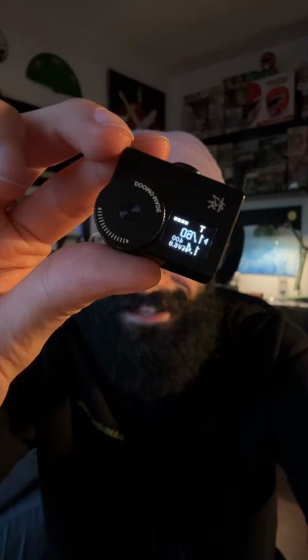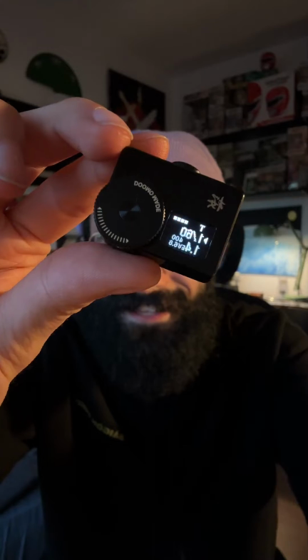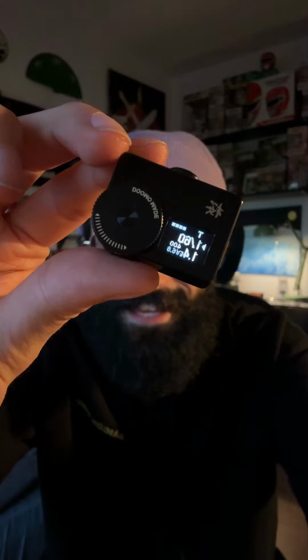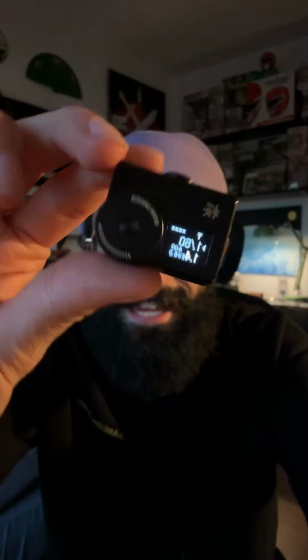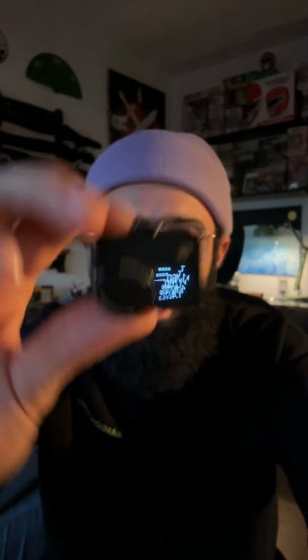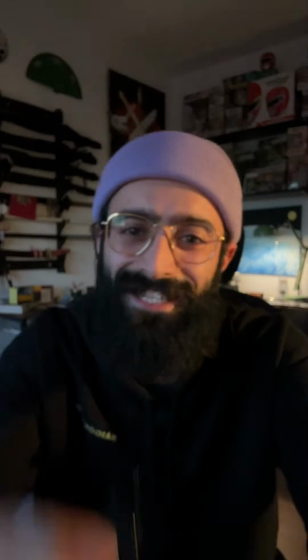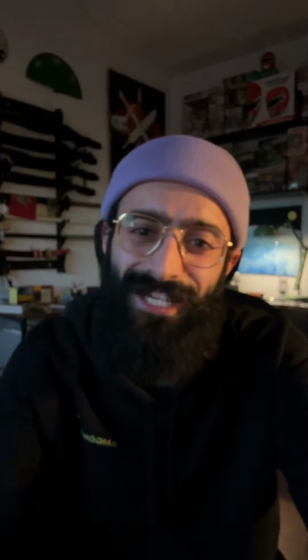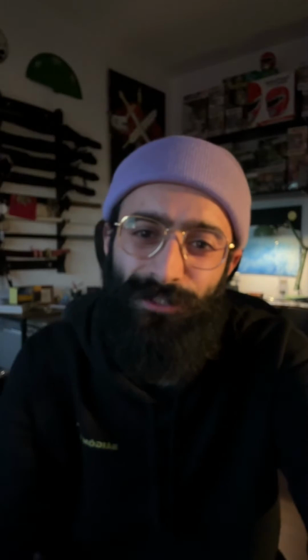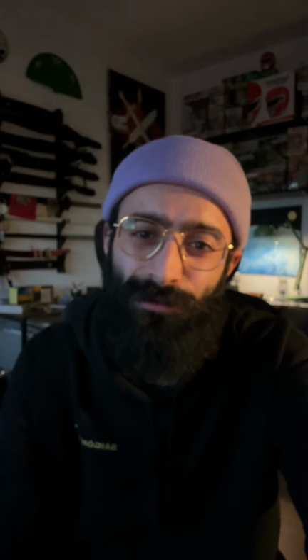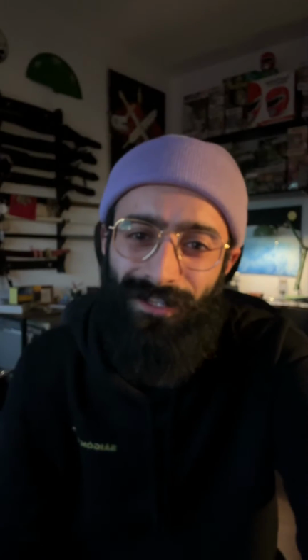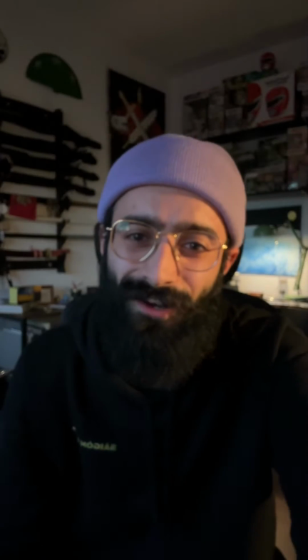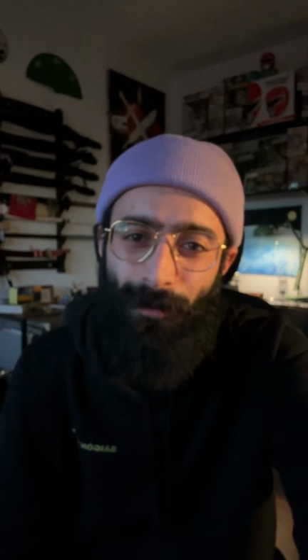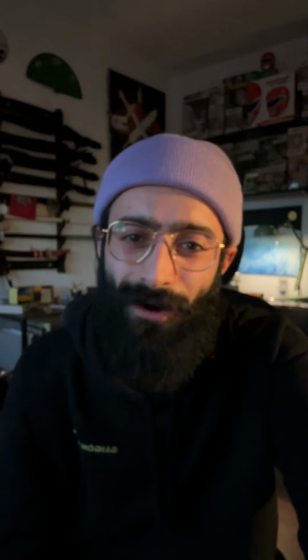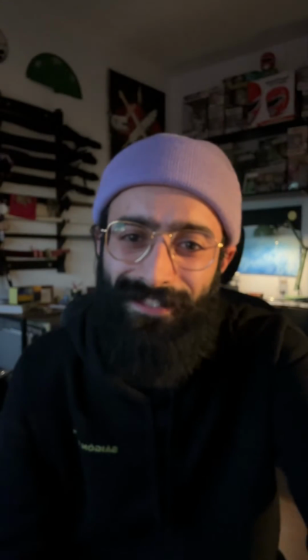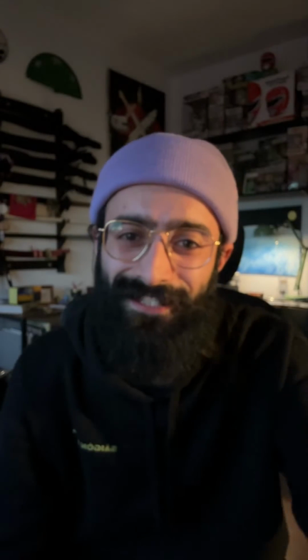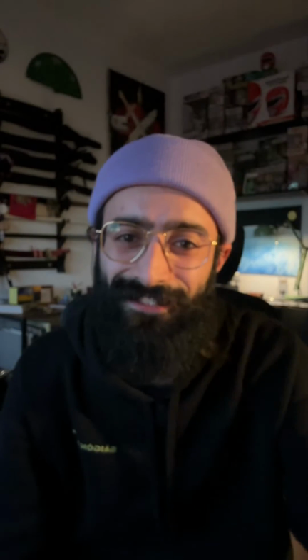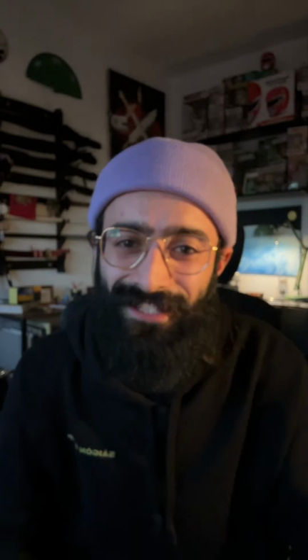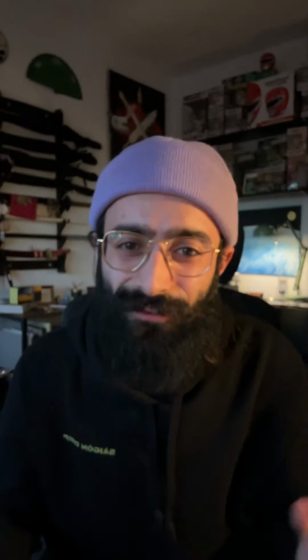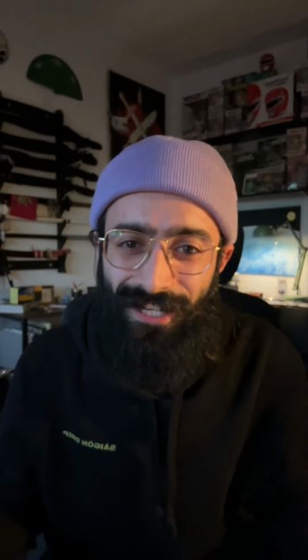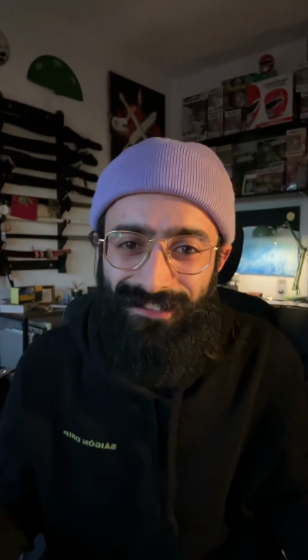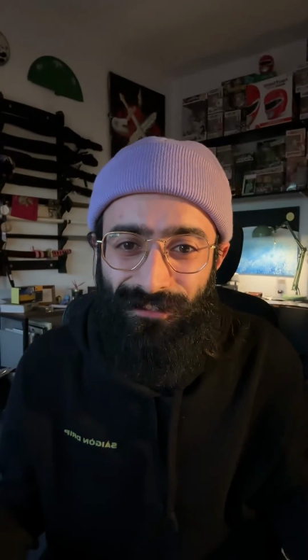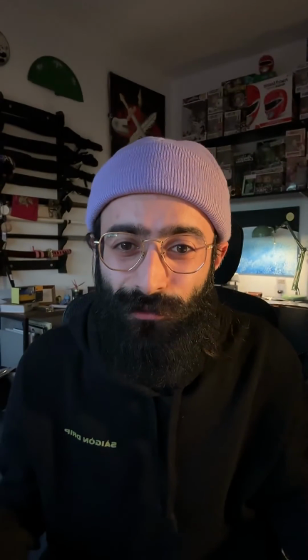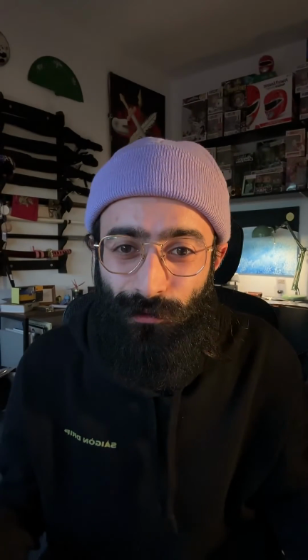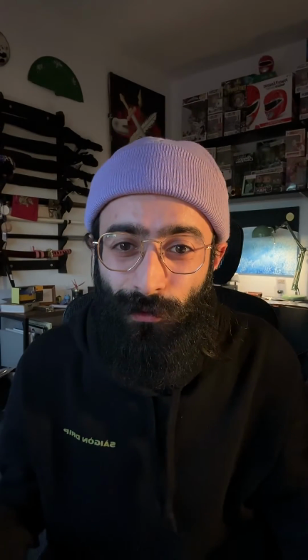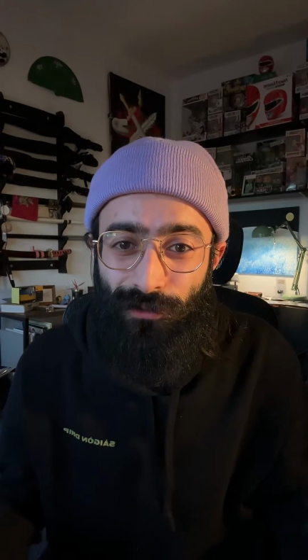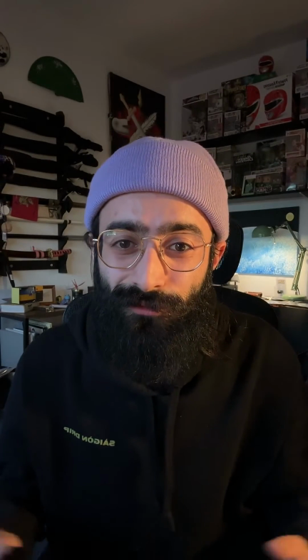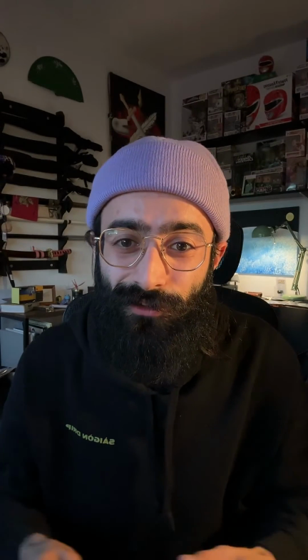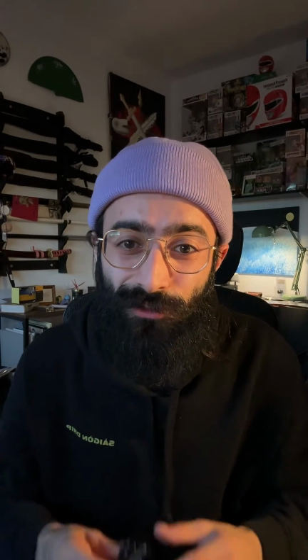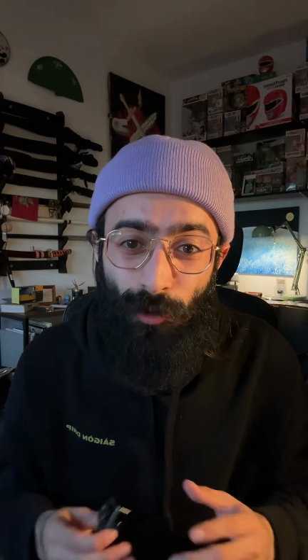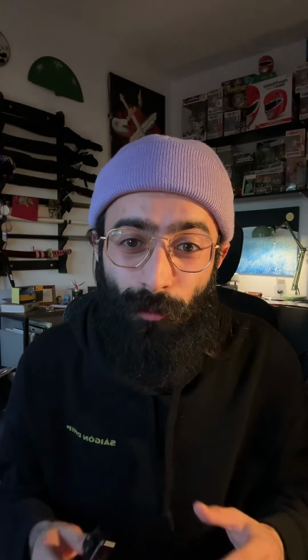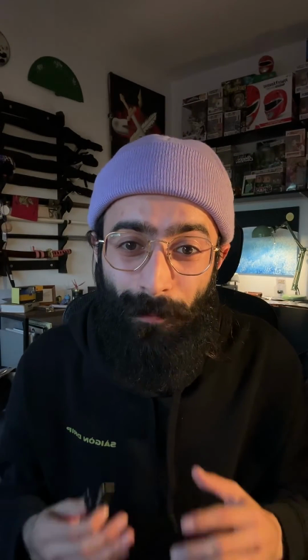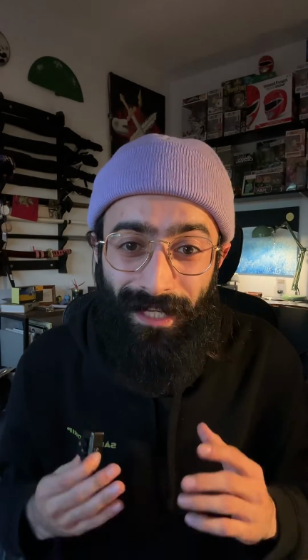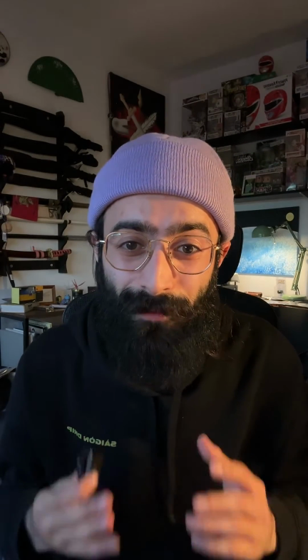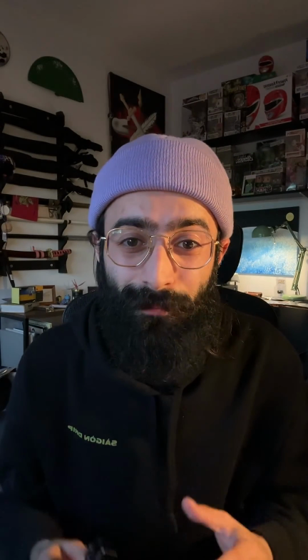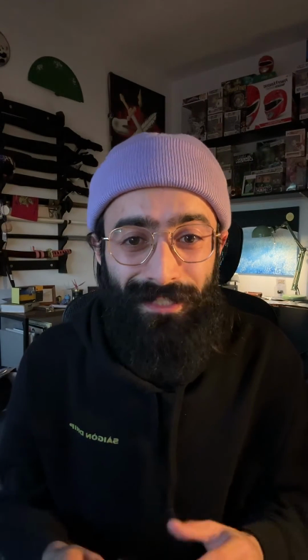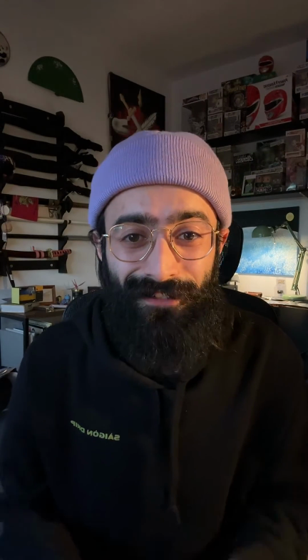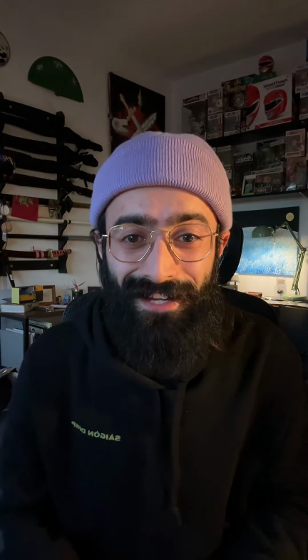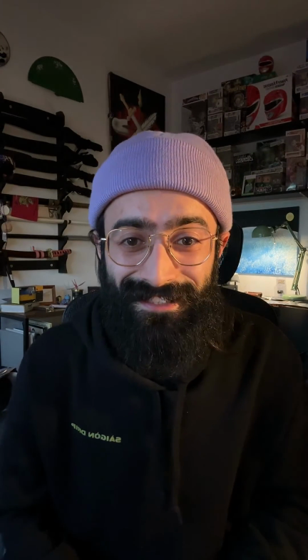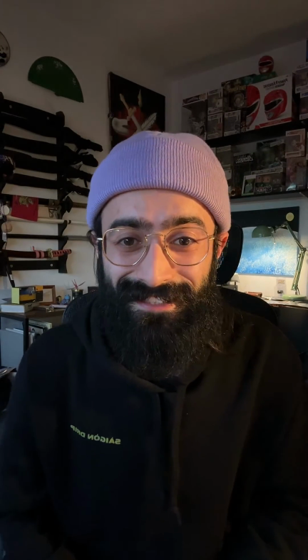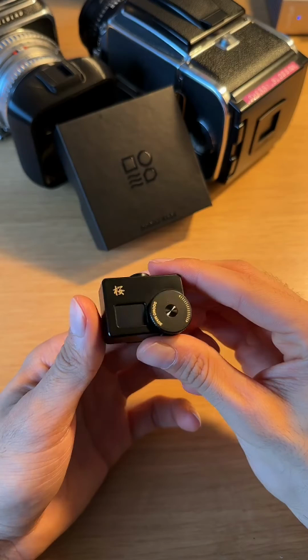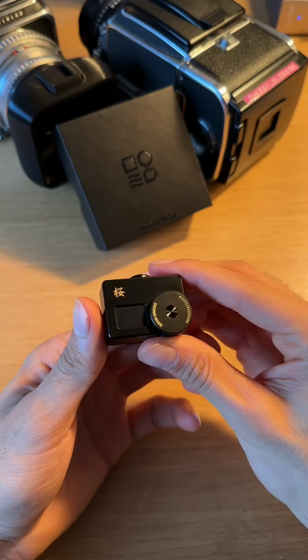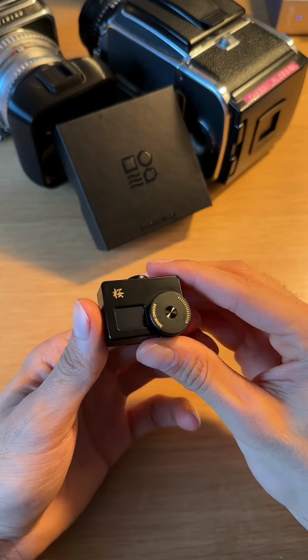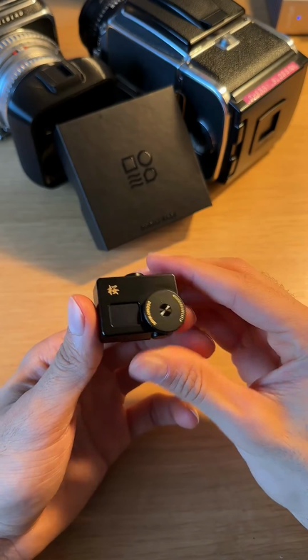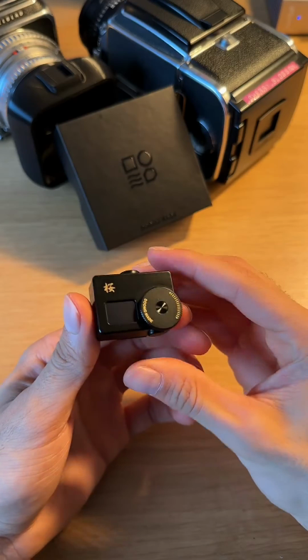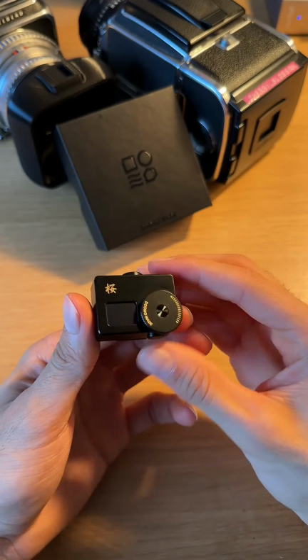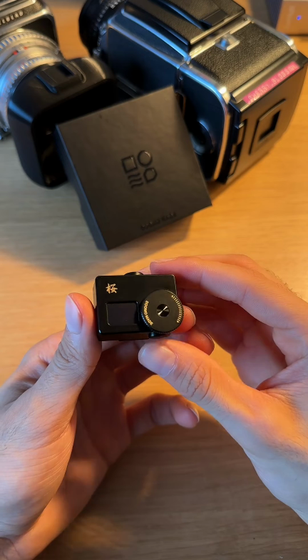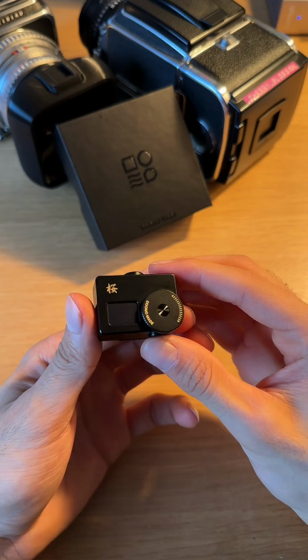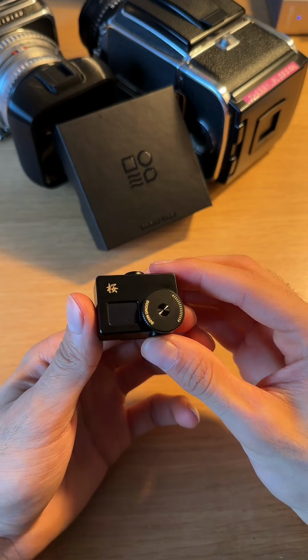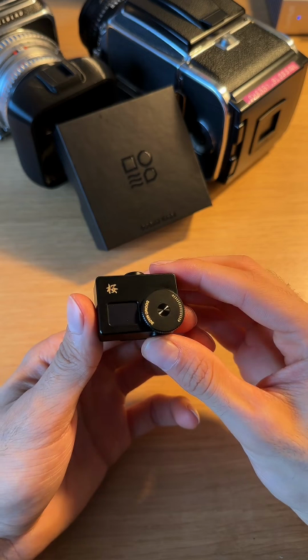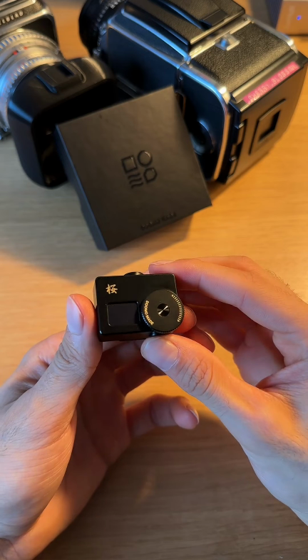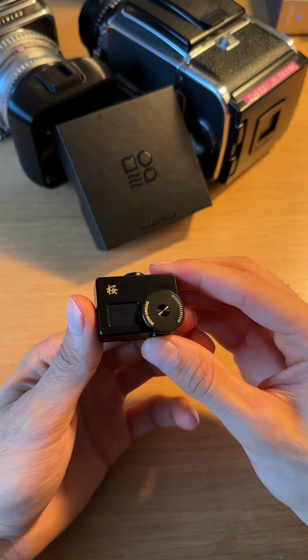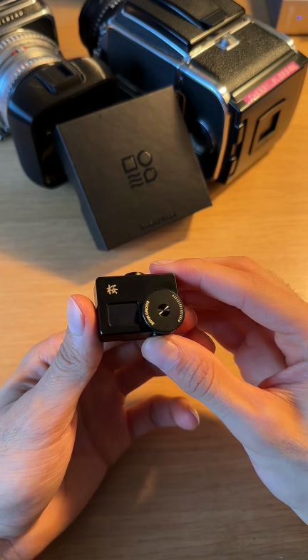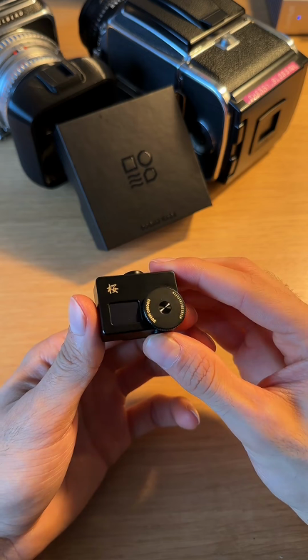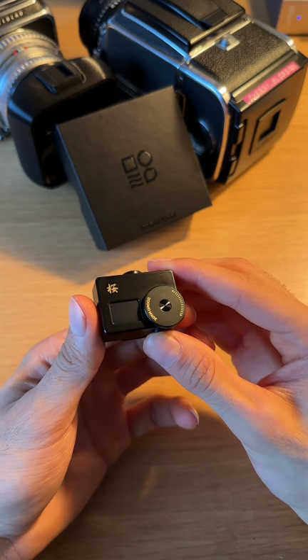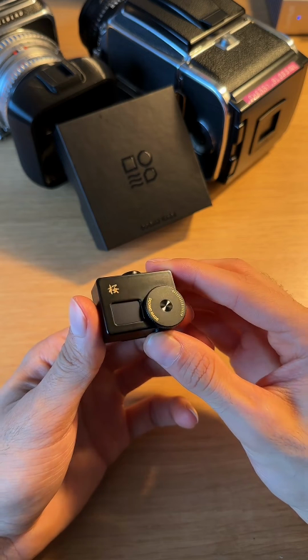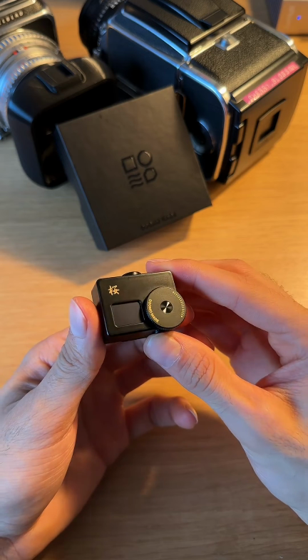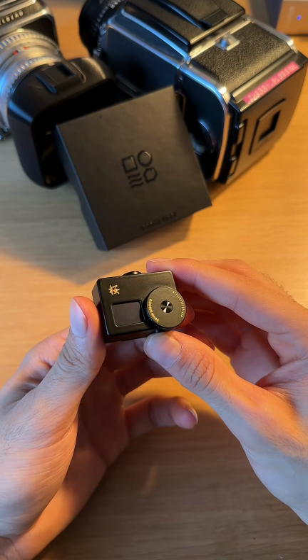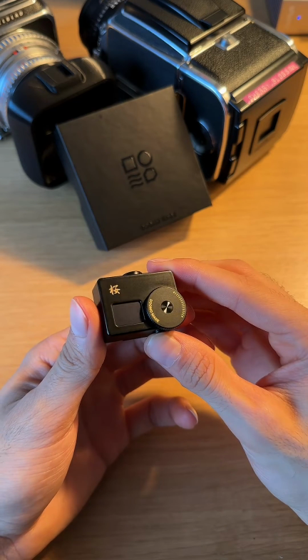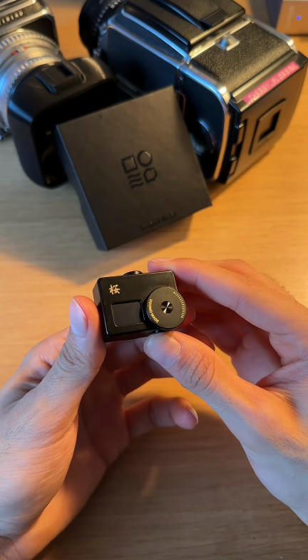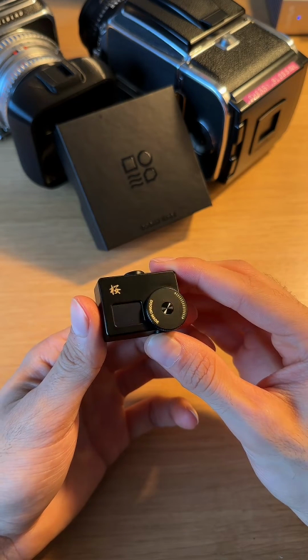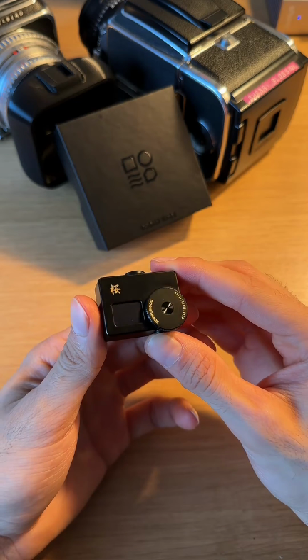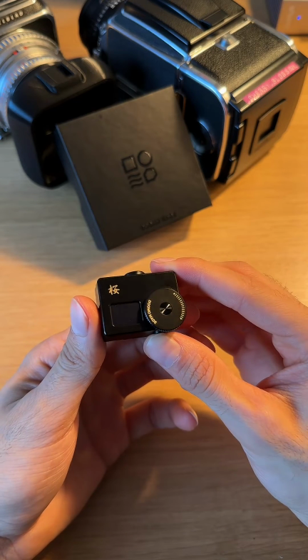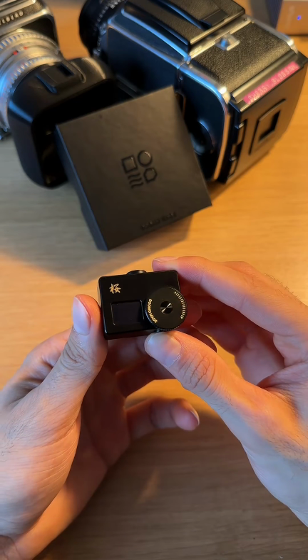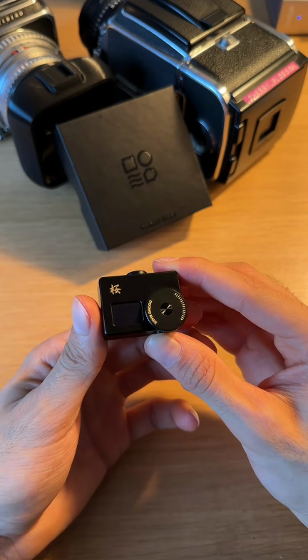Hey guys, I just wanted to come on here and give you guys a little tutorial for the Domo Made Meter S. To turn on the meter, you're just going to press and hold this back button for a few seconds.